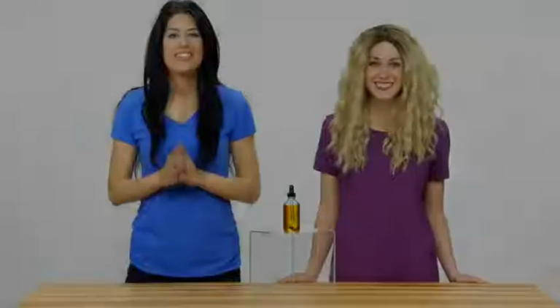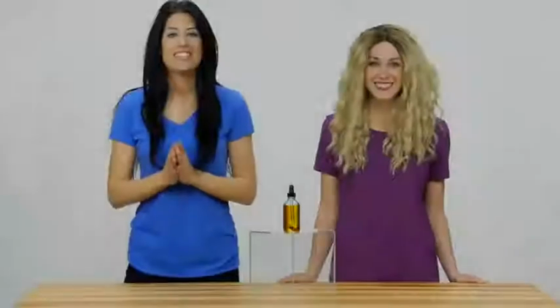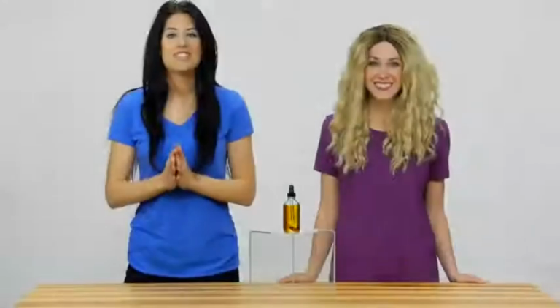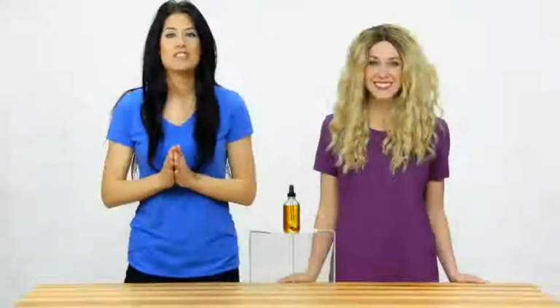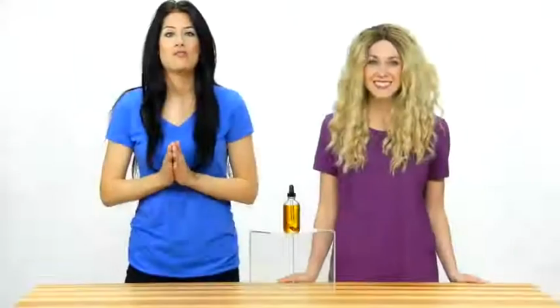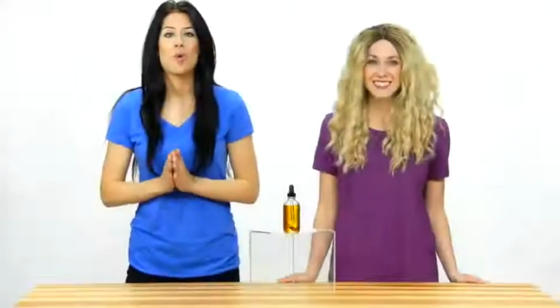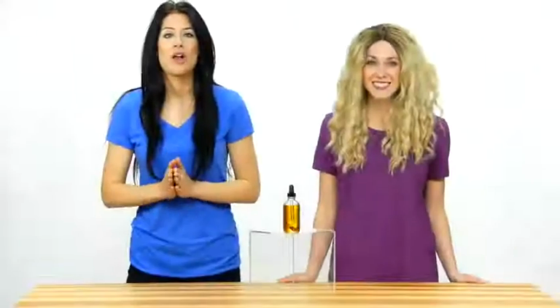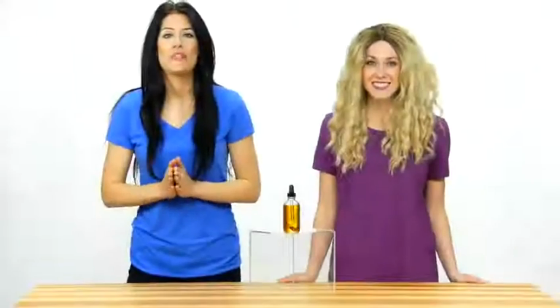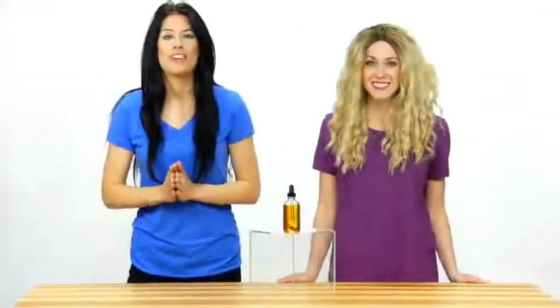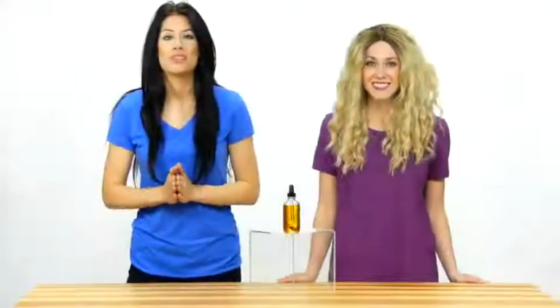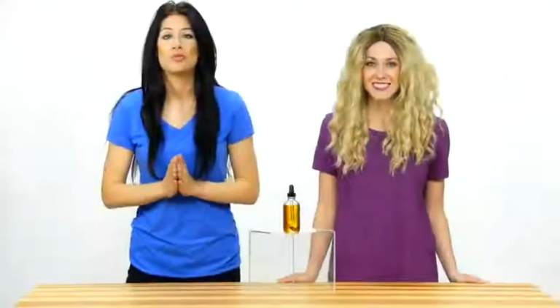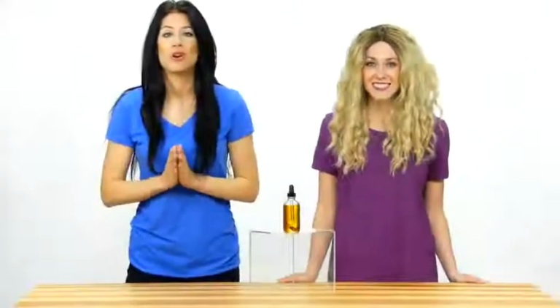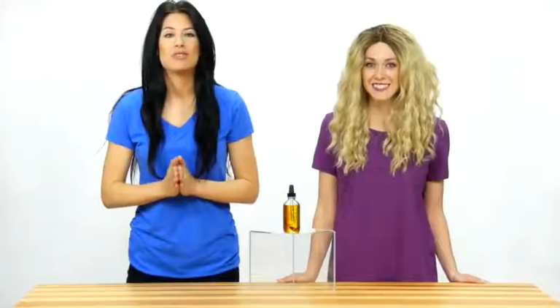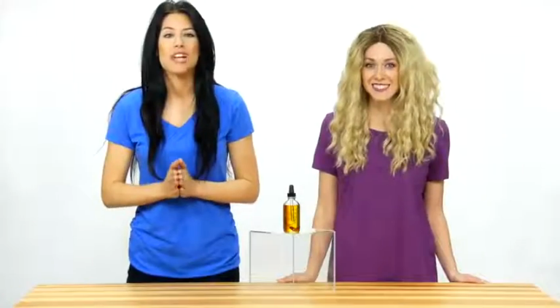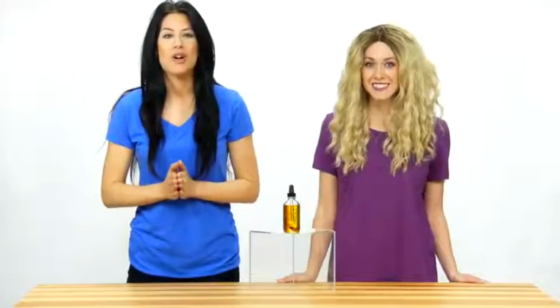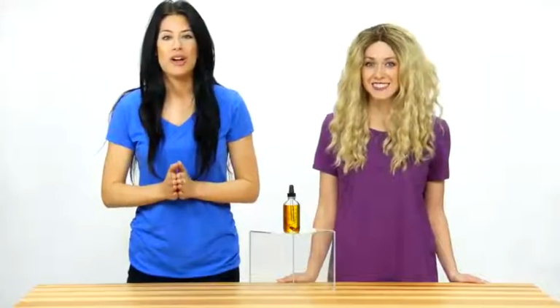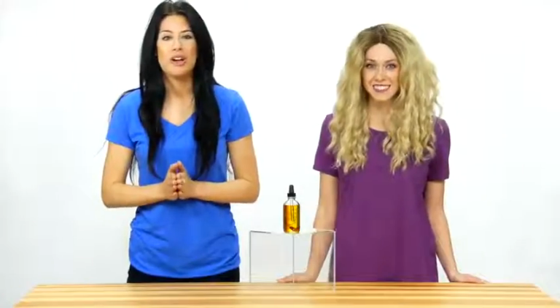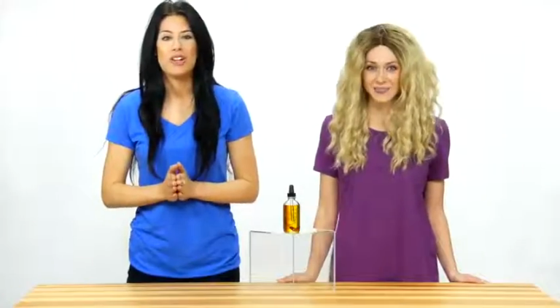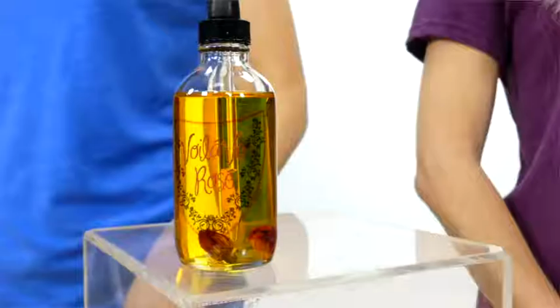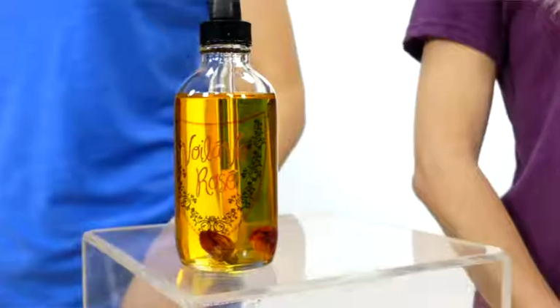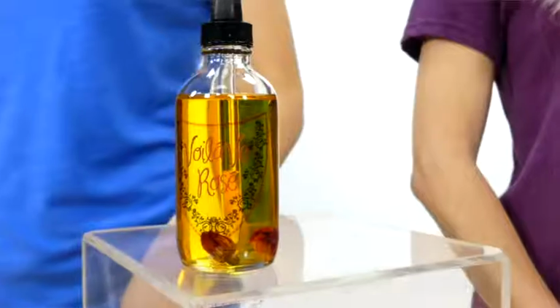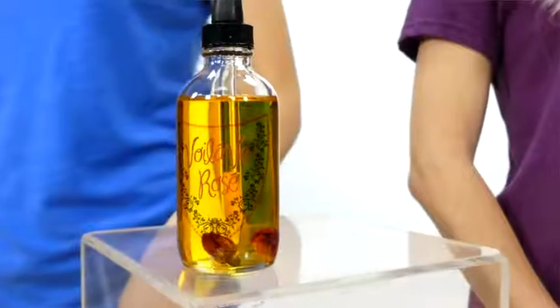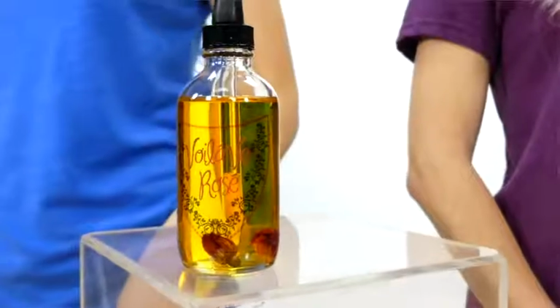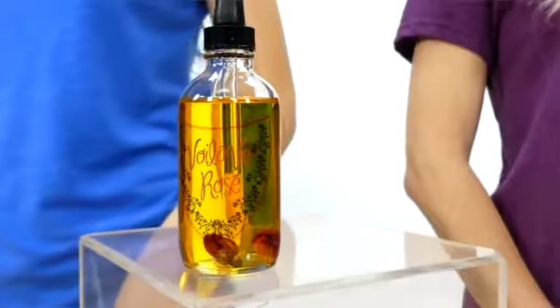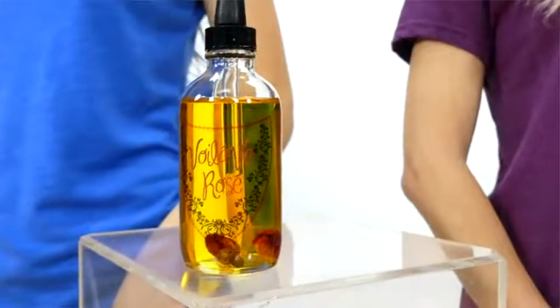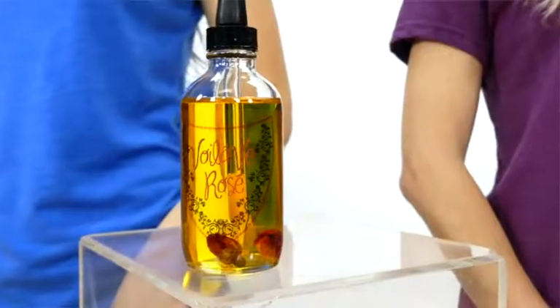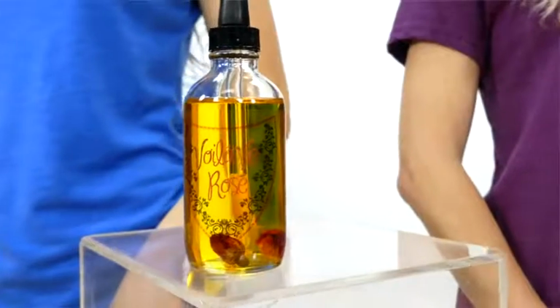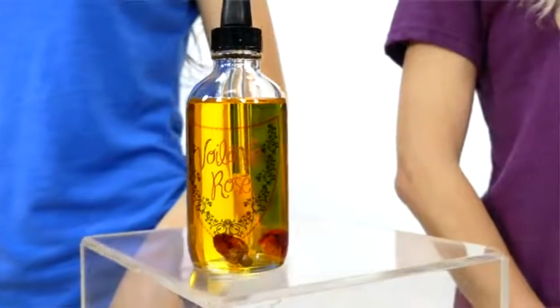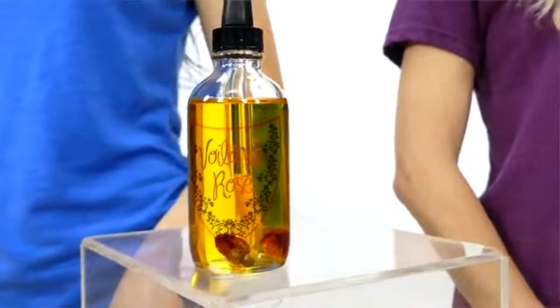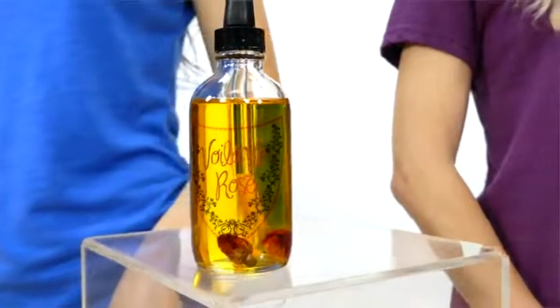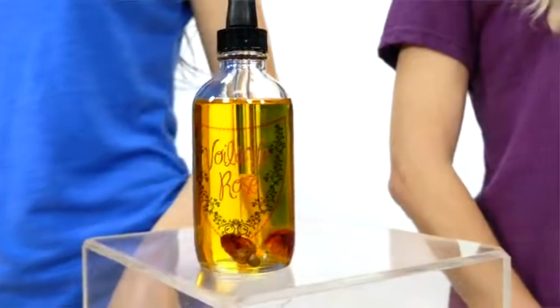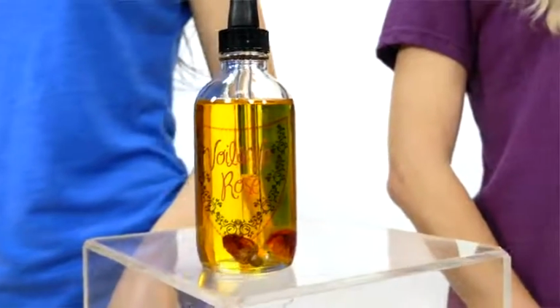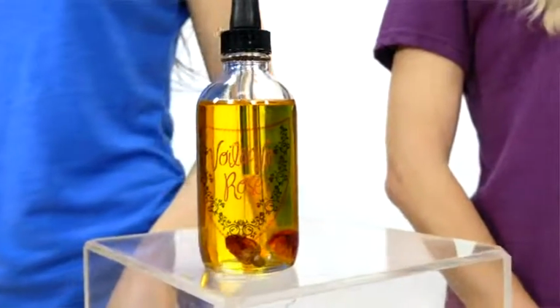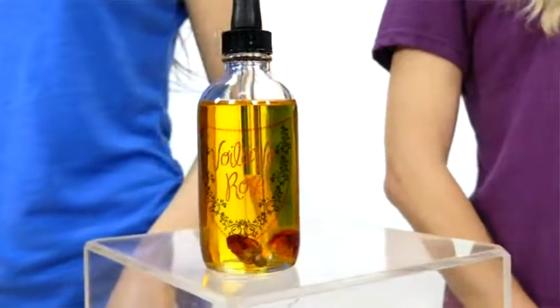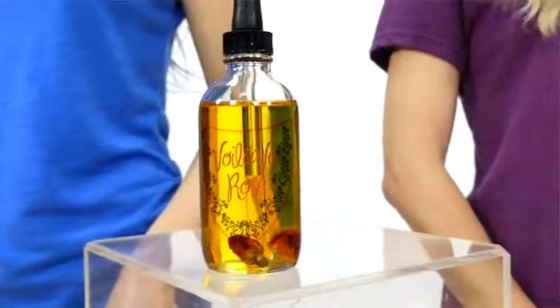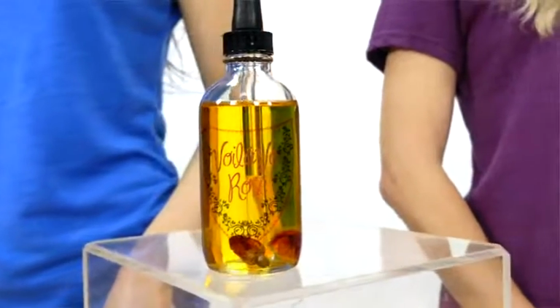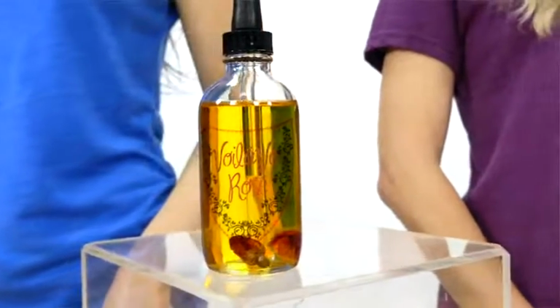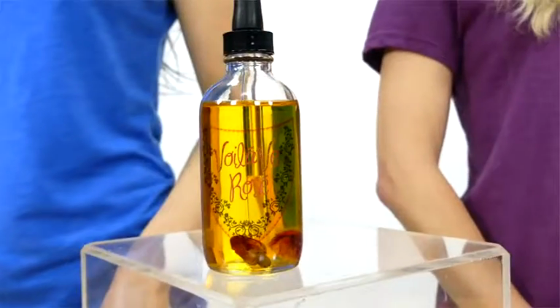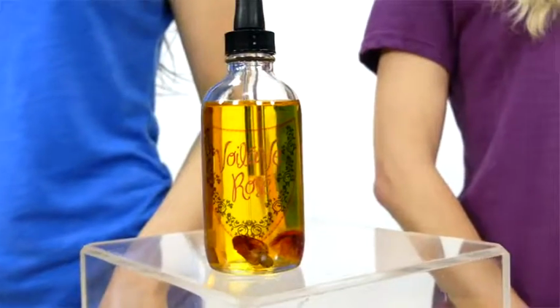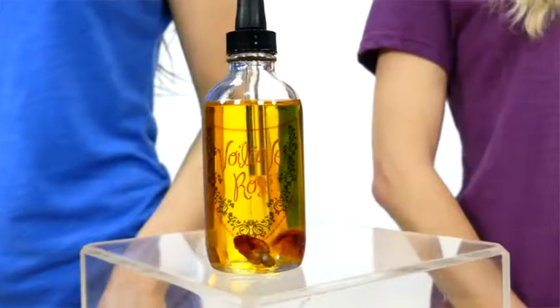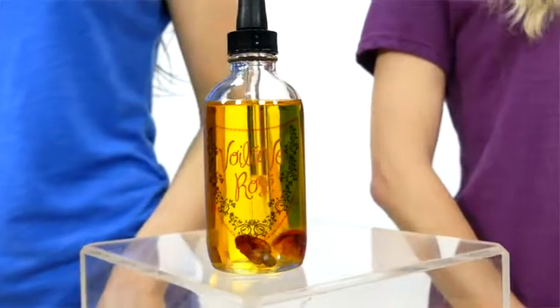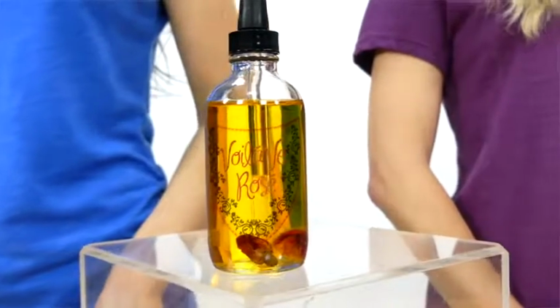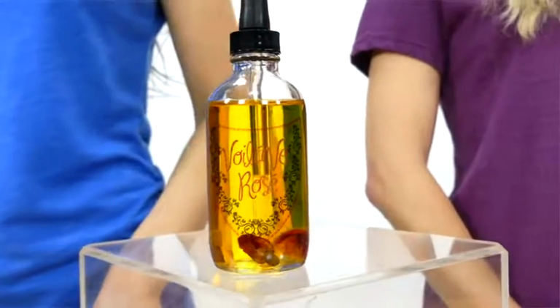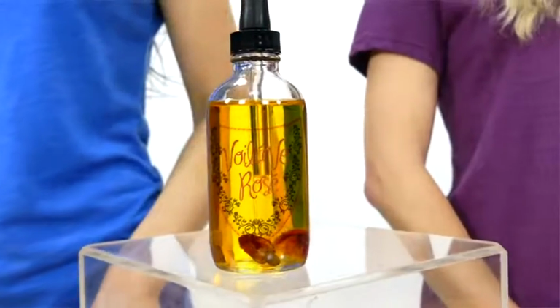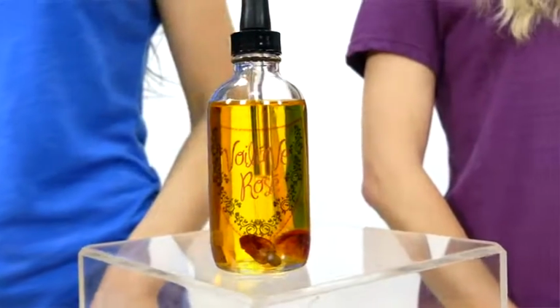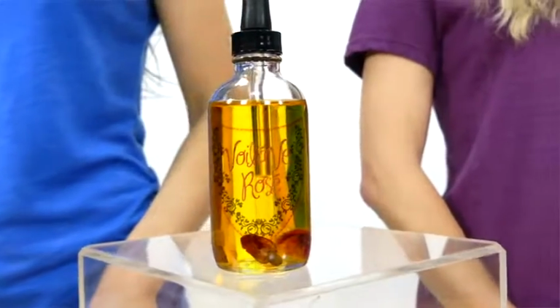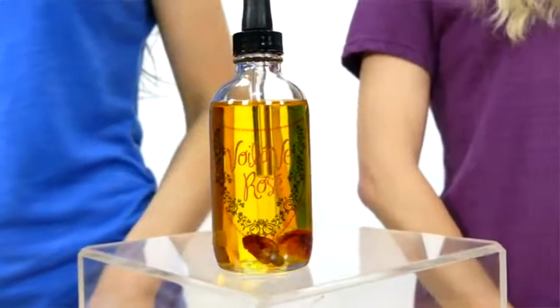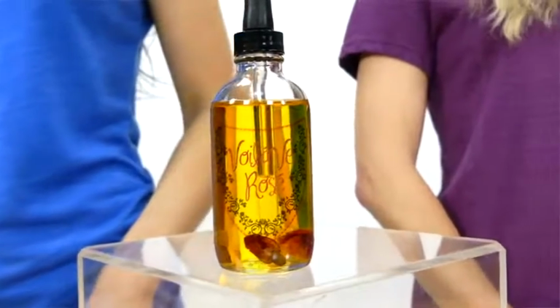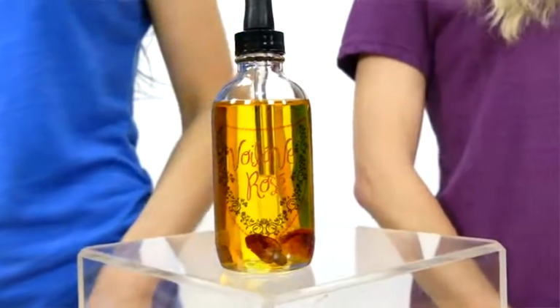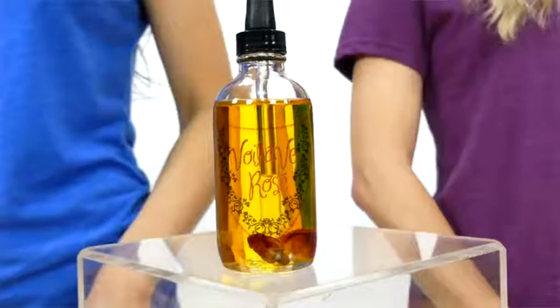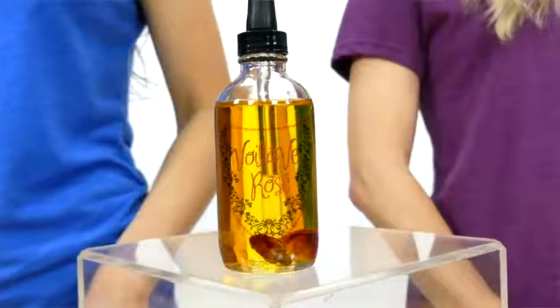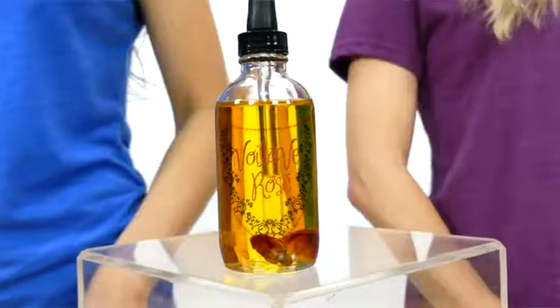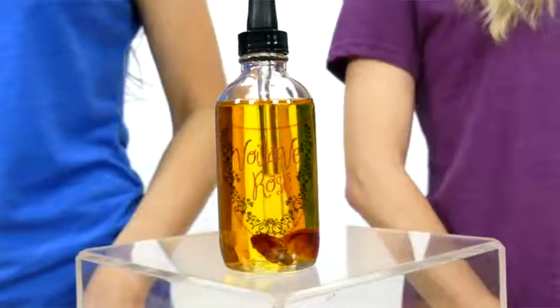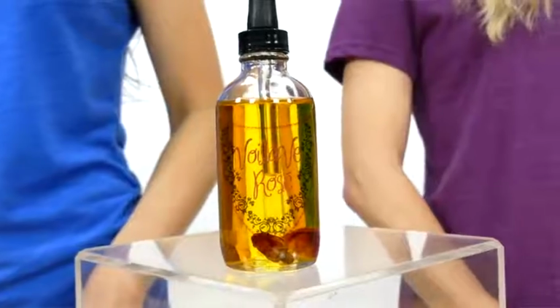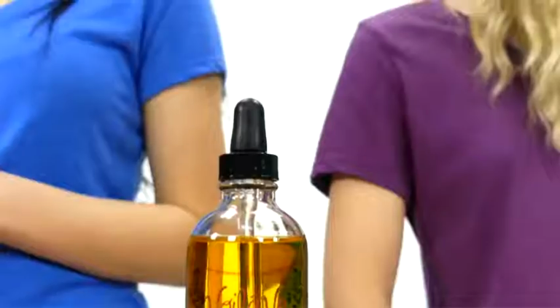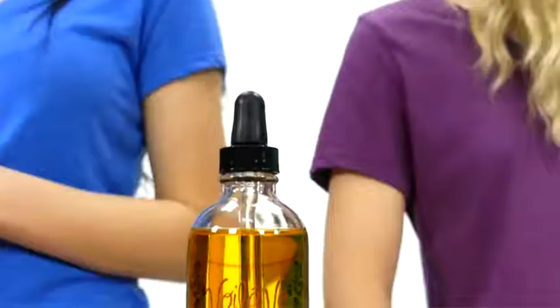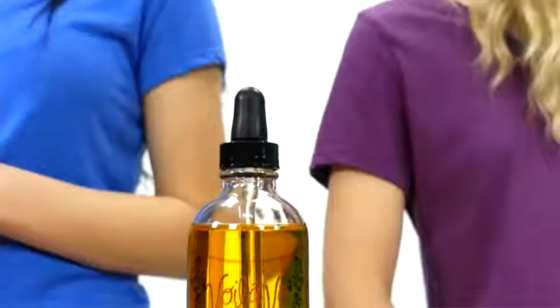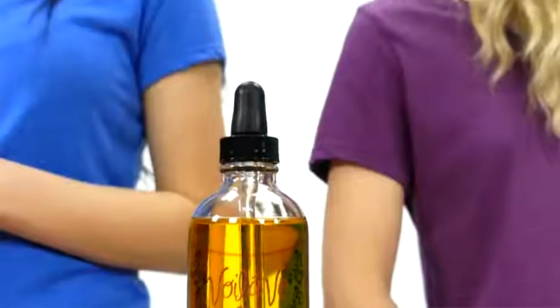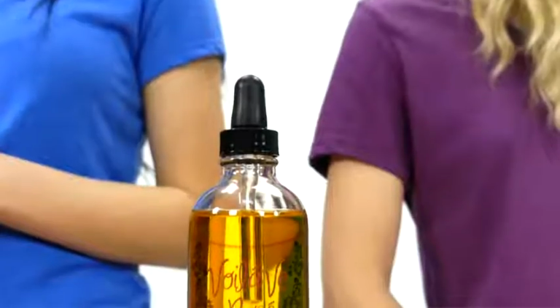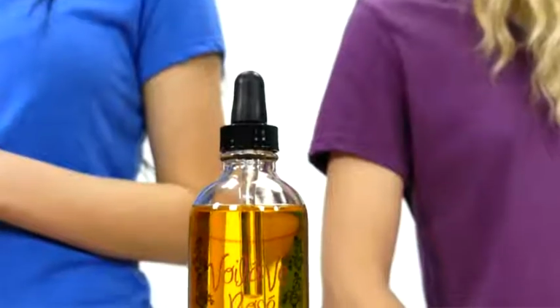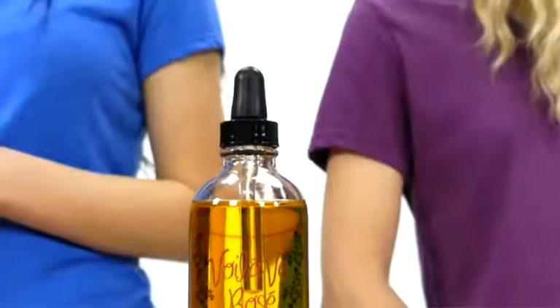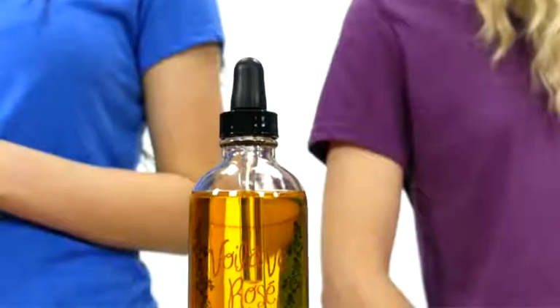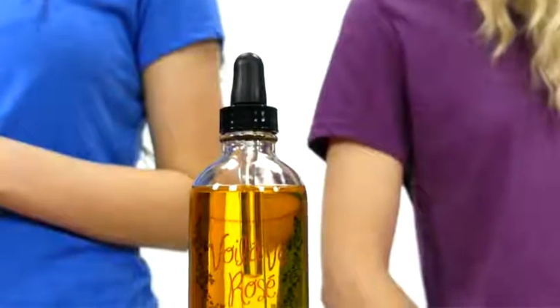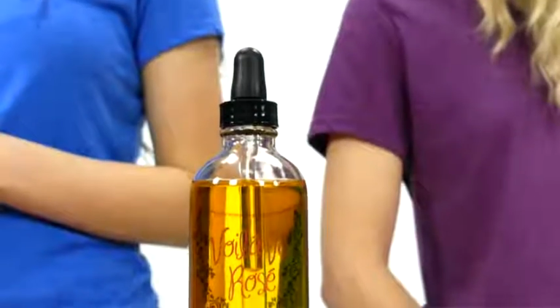This is Vualave's Rosé Oil, a natural blend of 12 nutrient-rich ingredients that will nourish and rejuvenate your skin and hair.